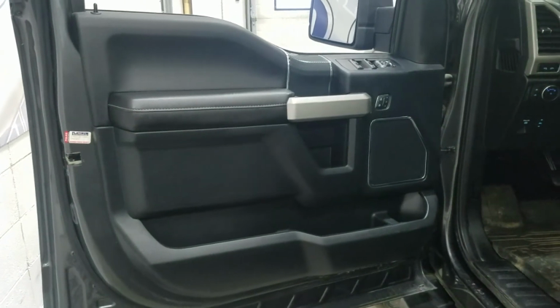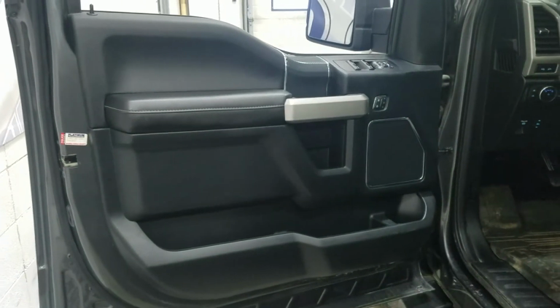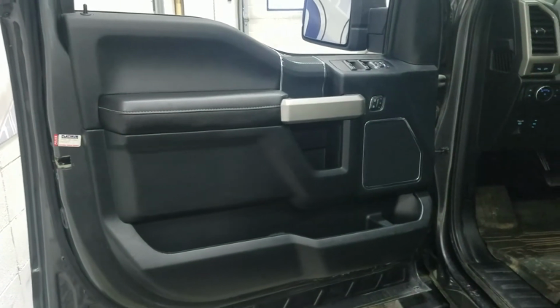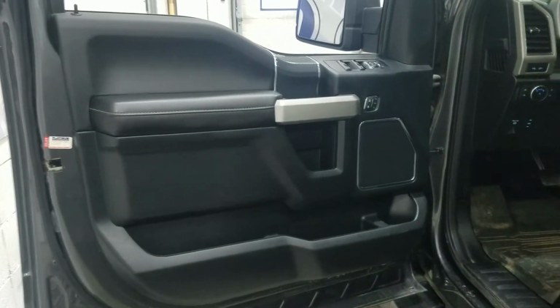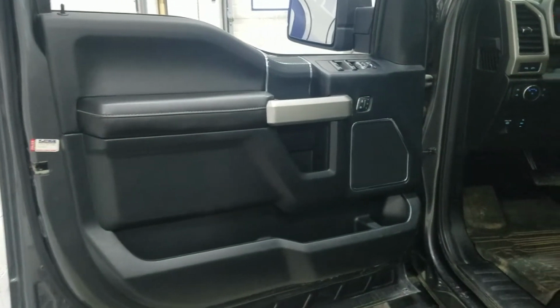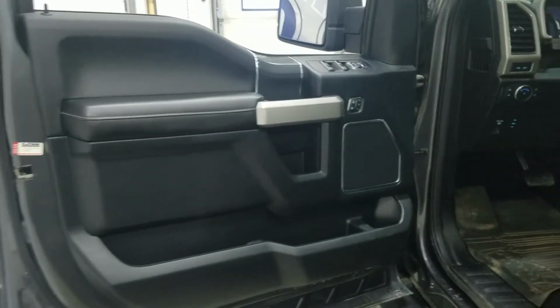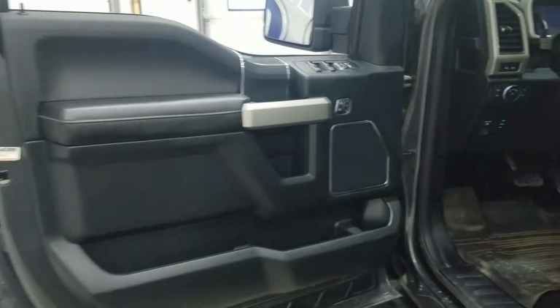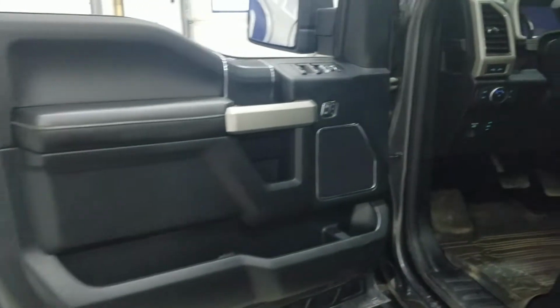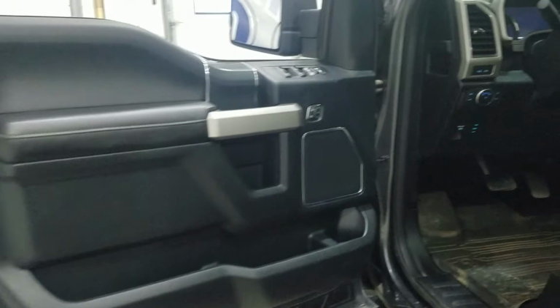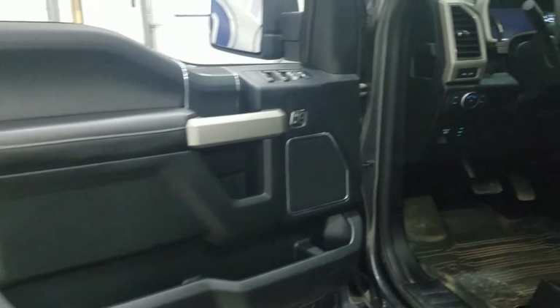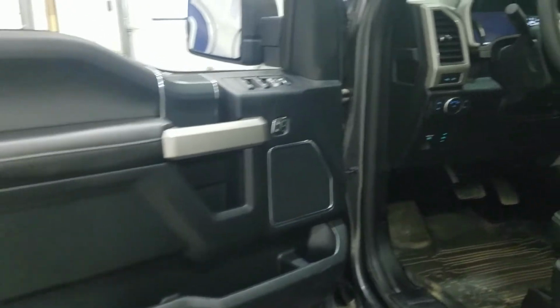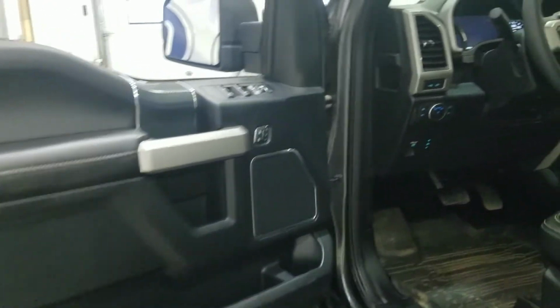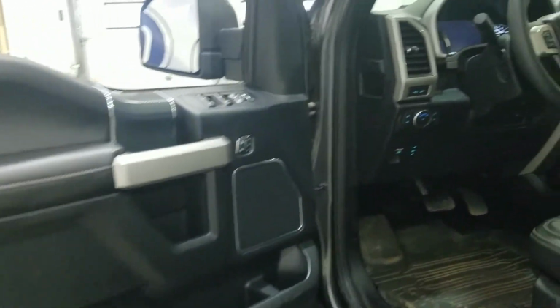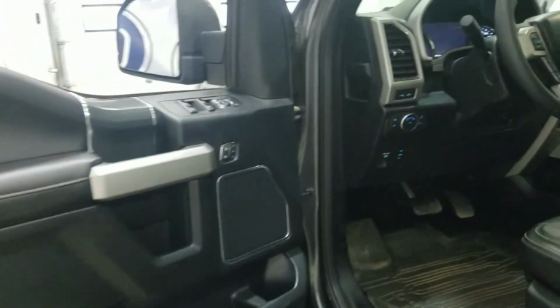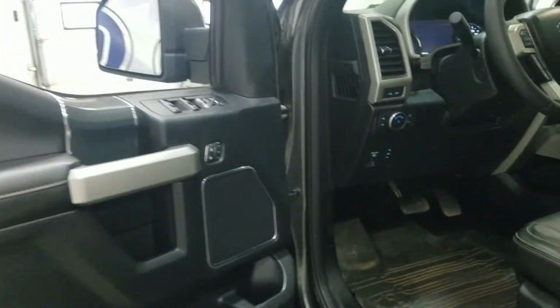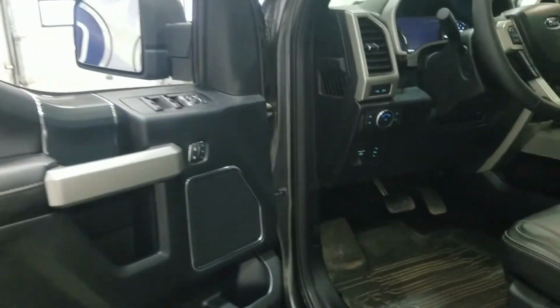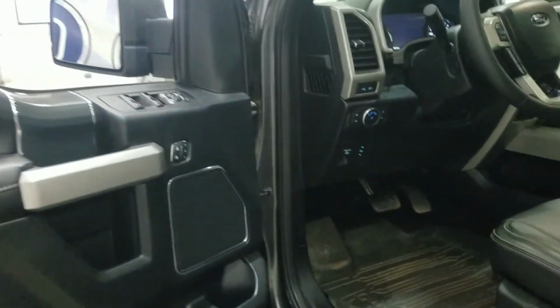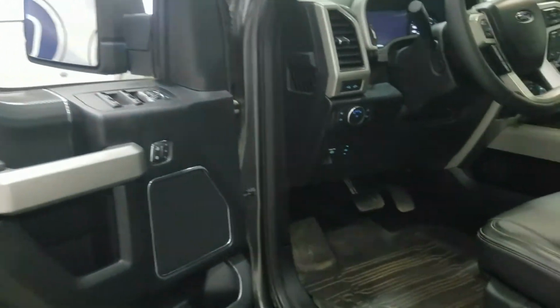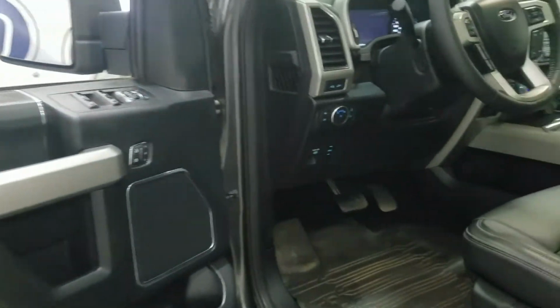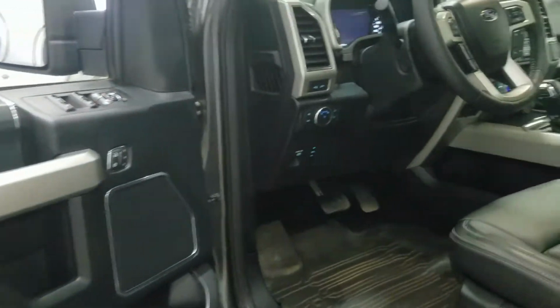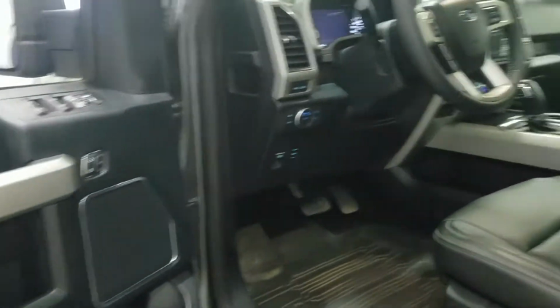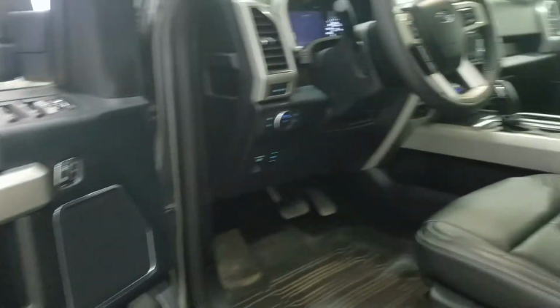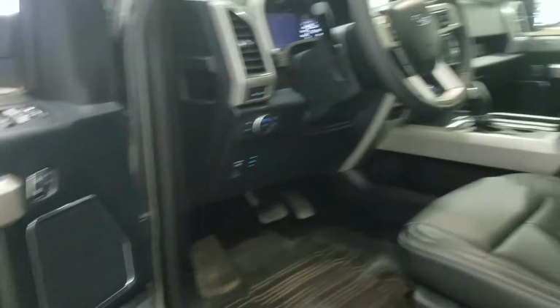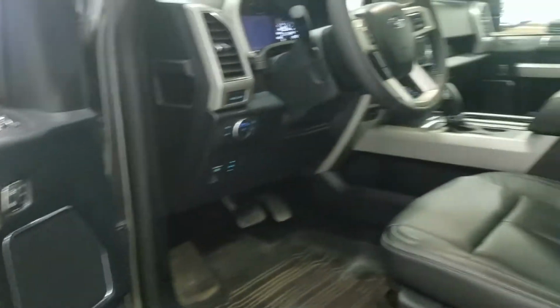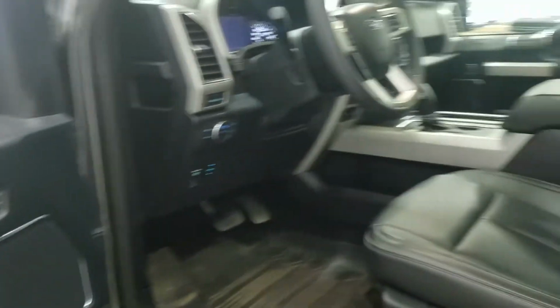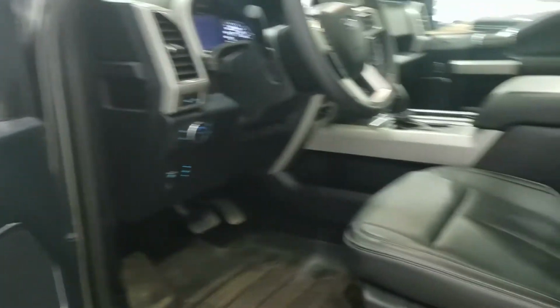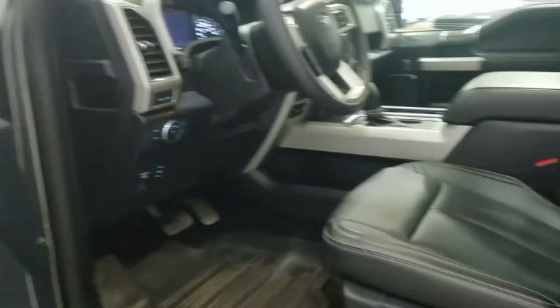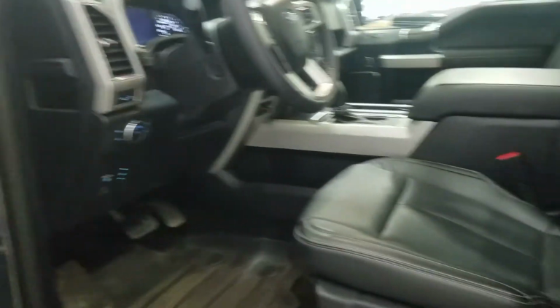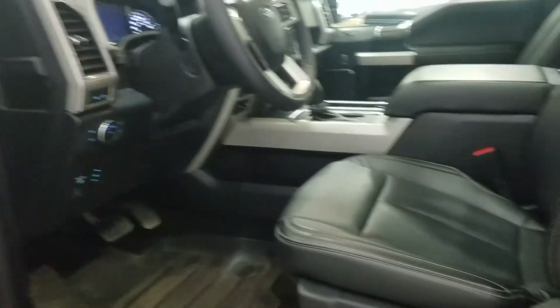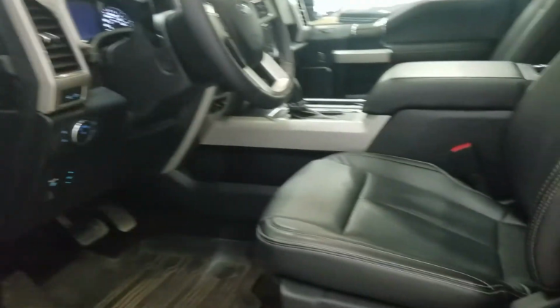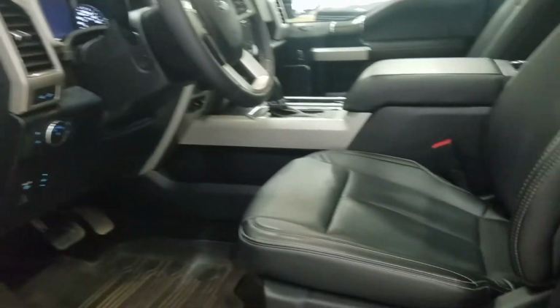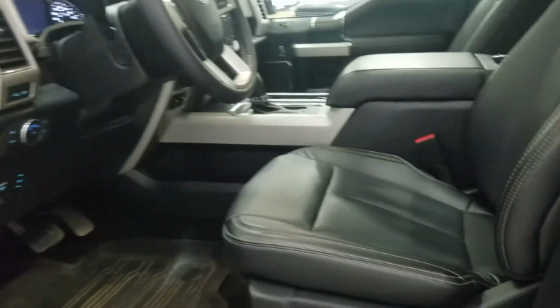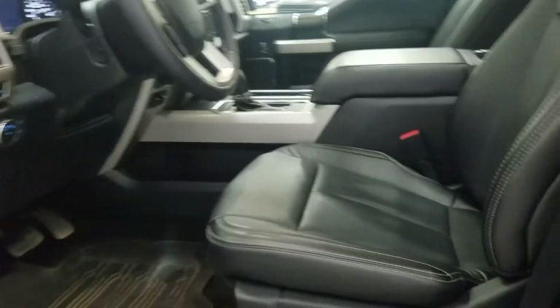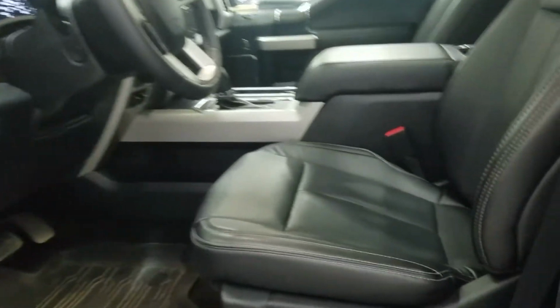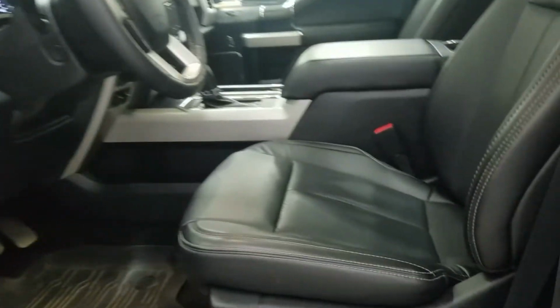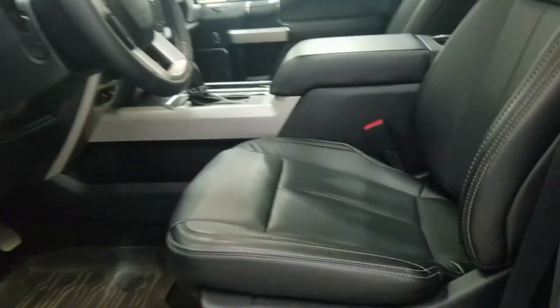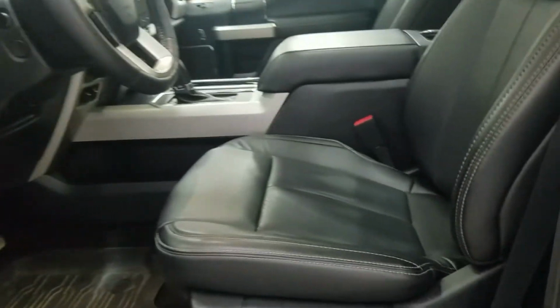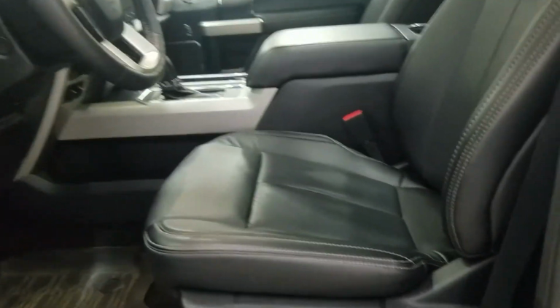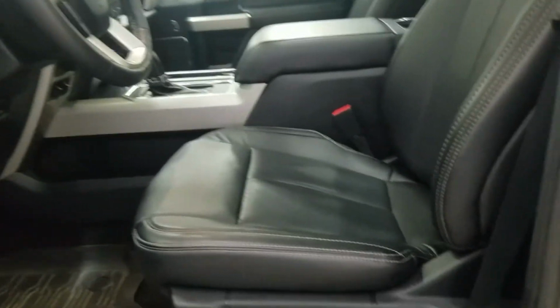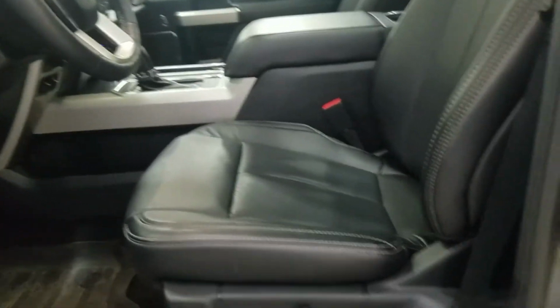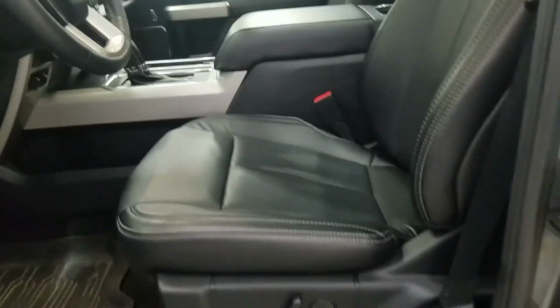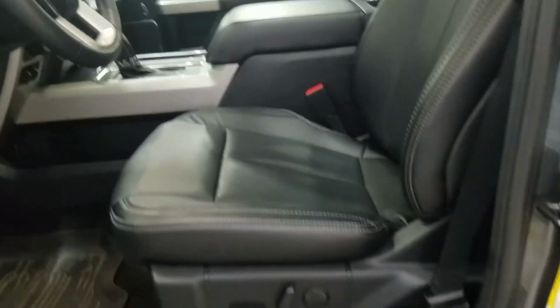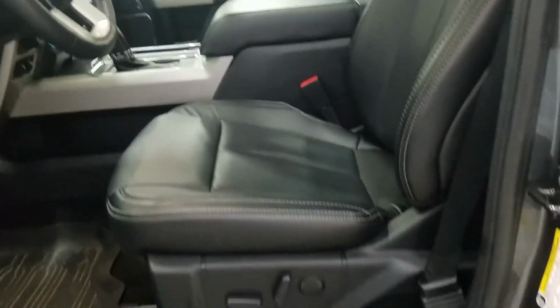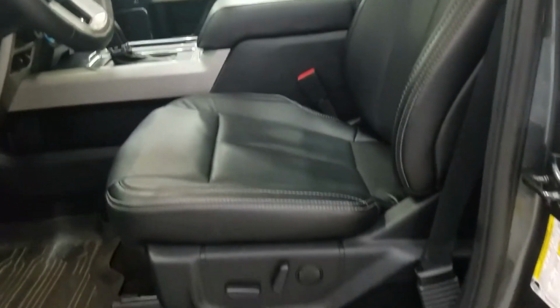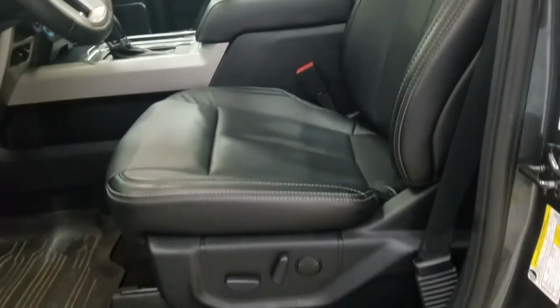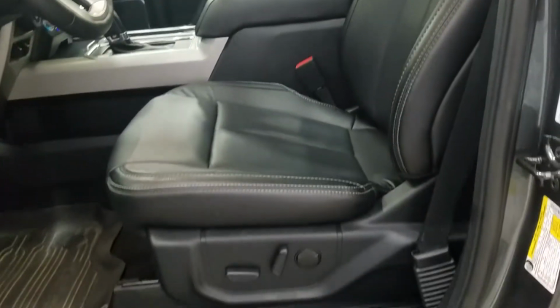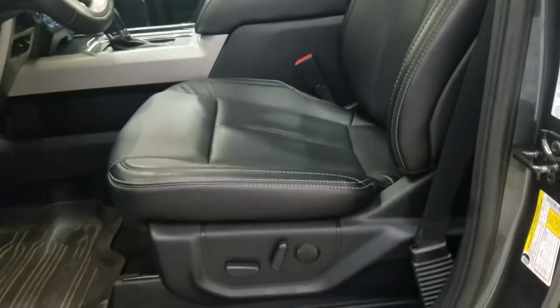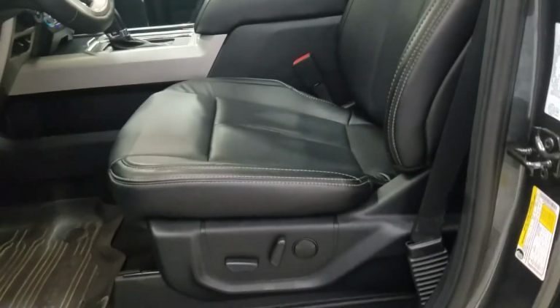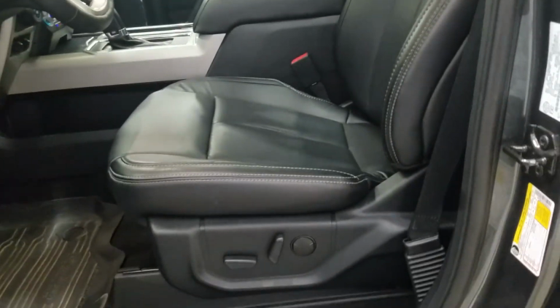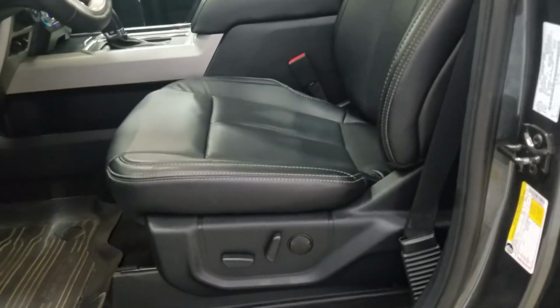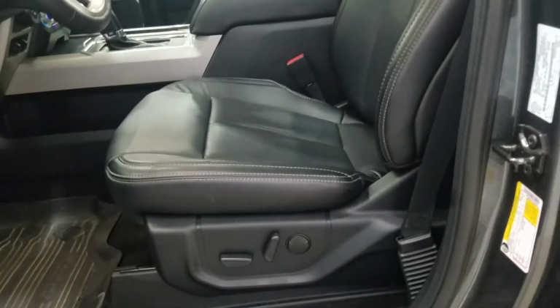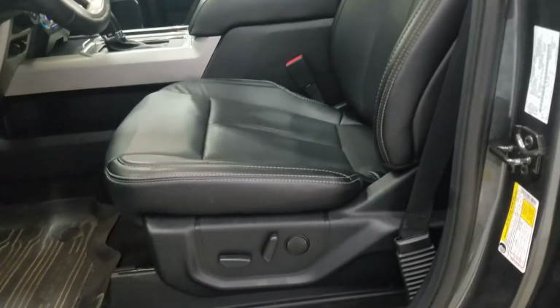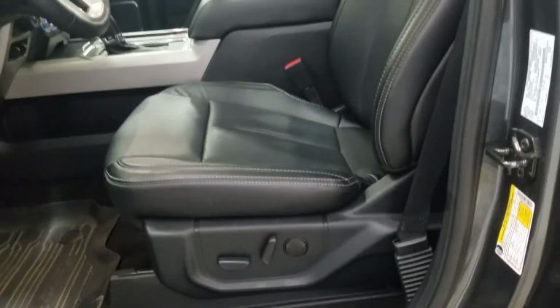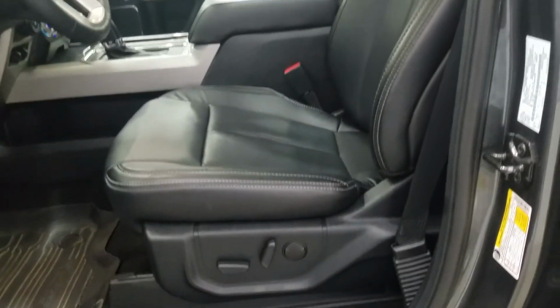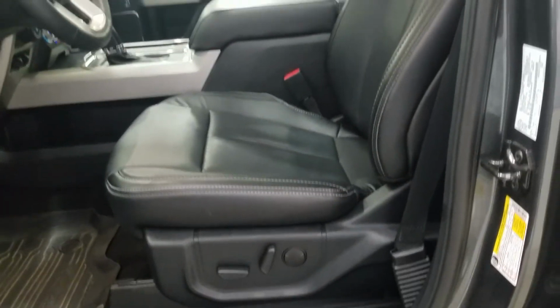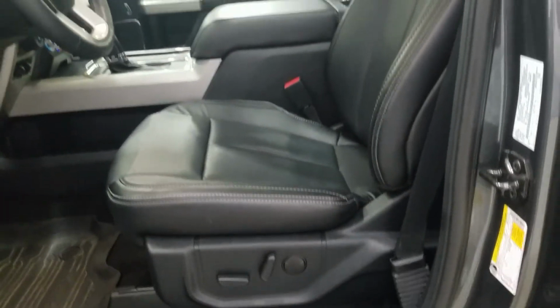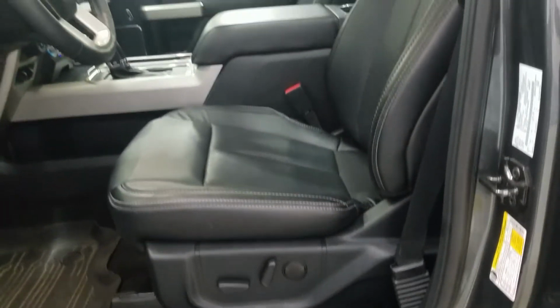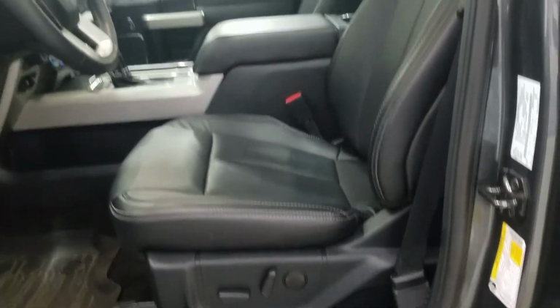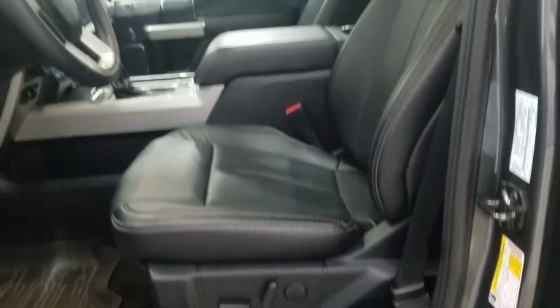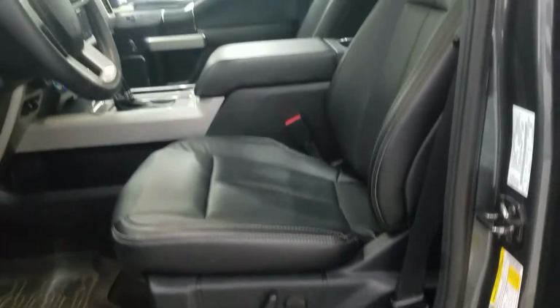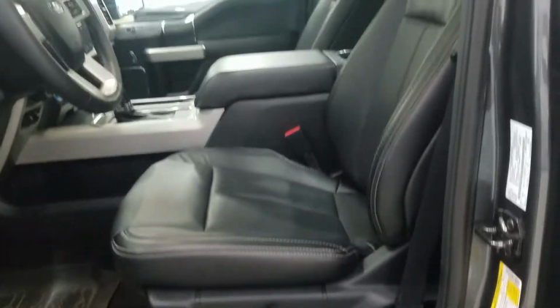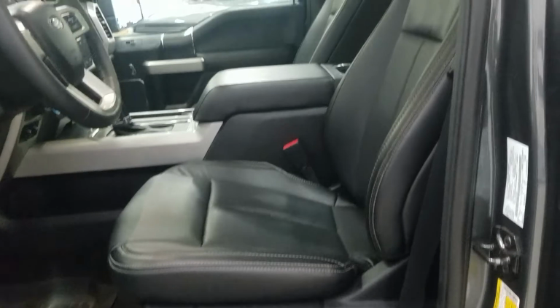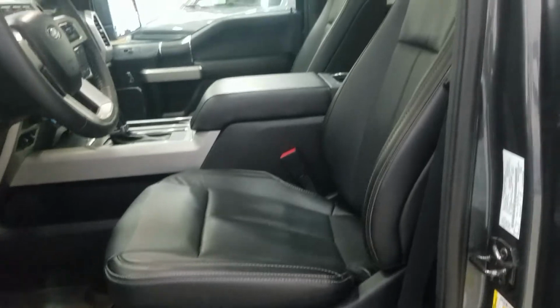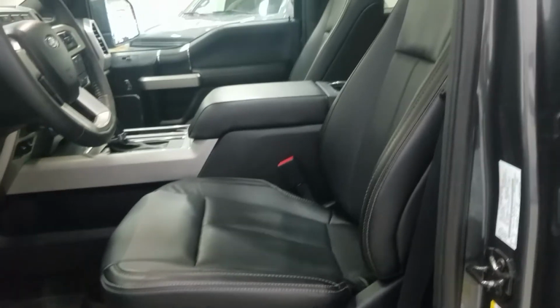As we move into the cabin you will see we have black leather seats with adjustments on the side including lumbar support.